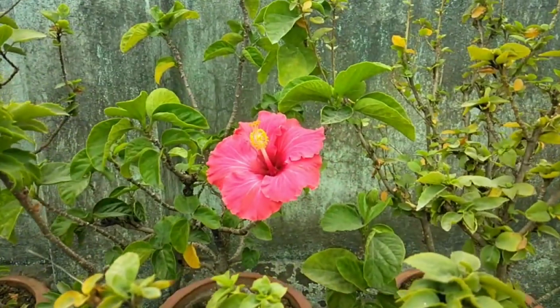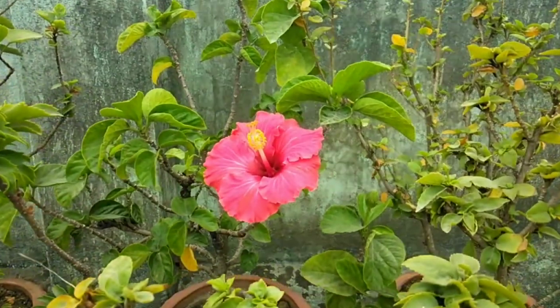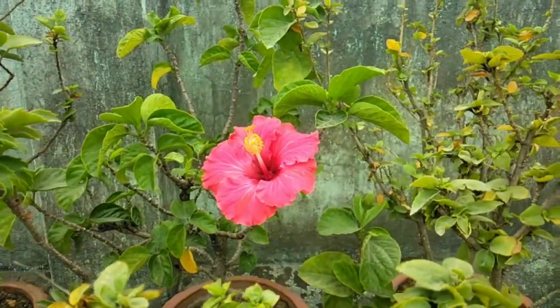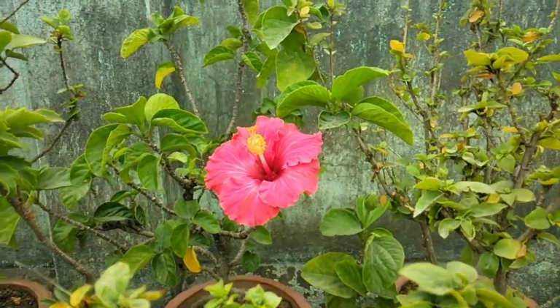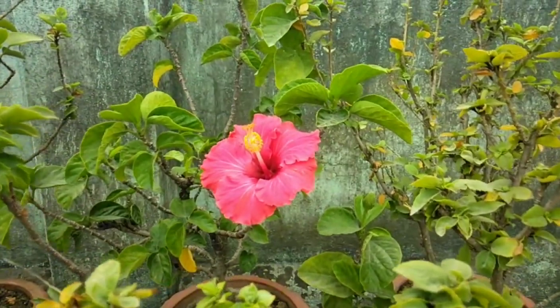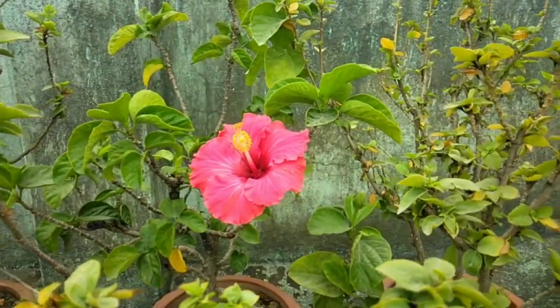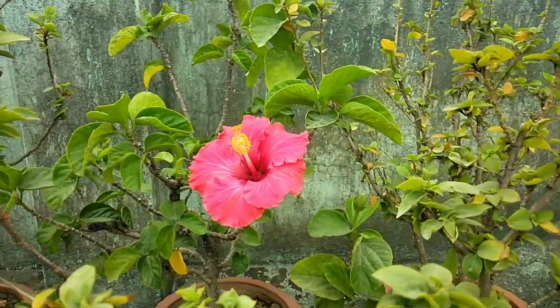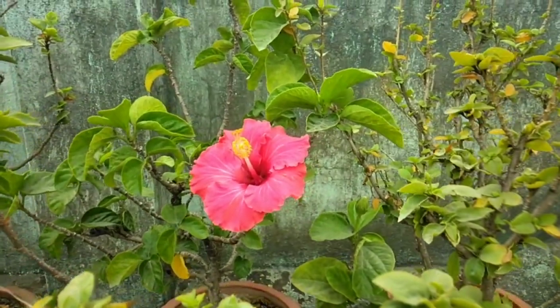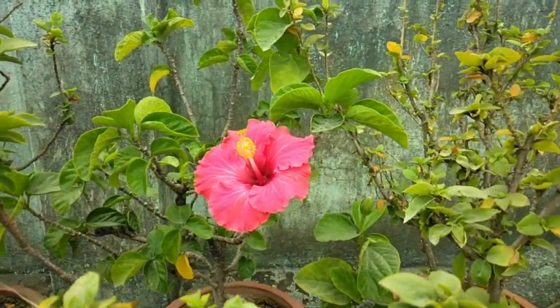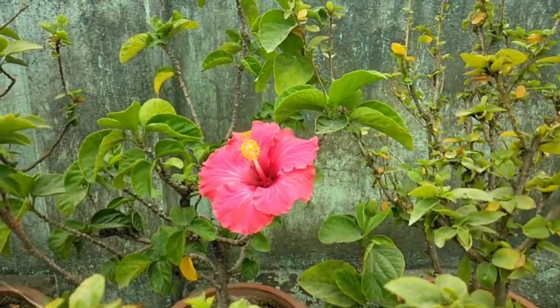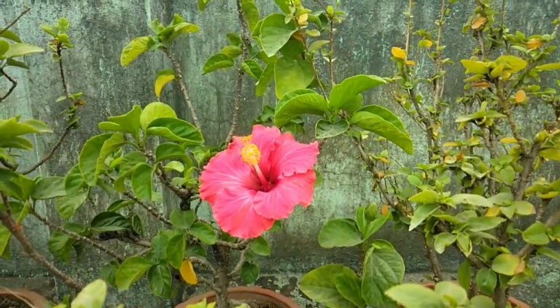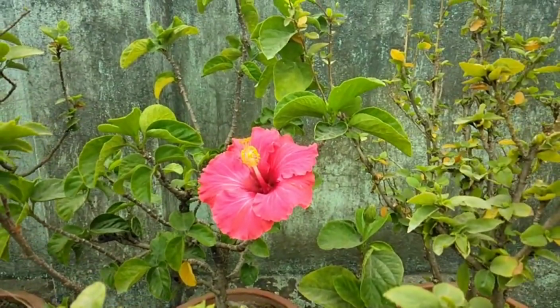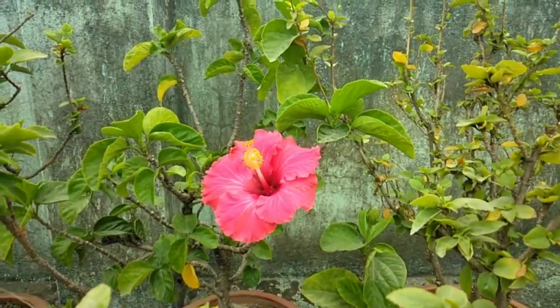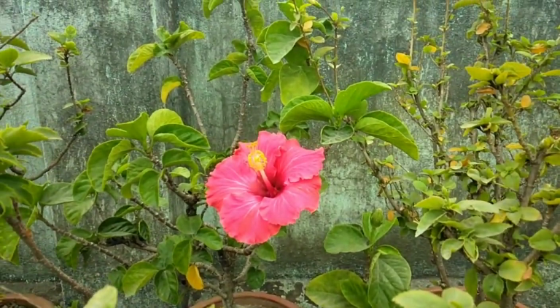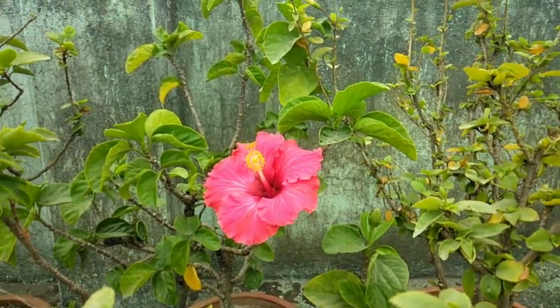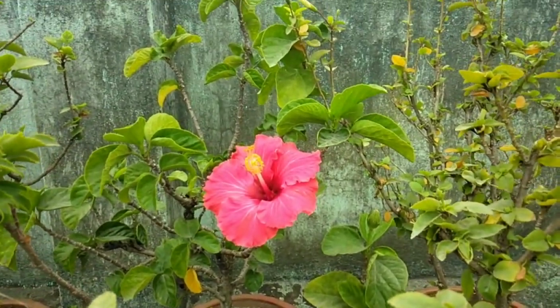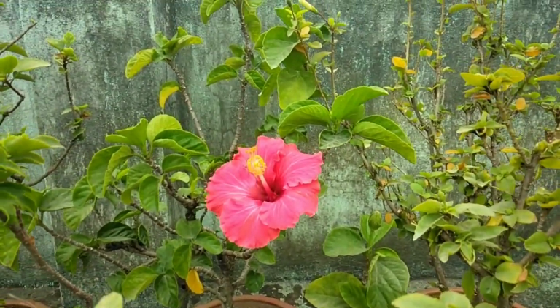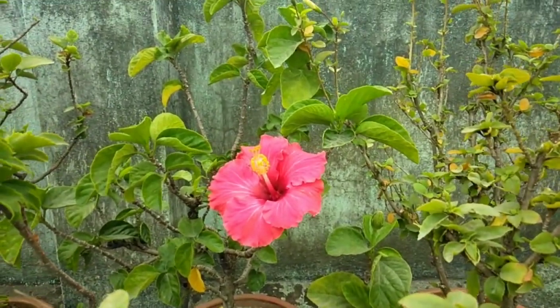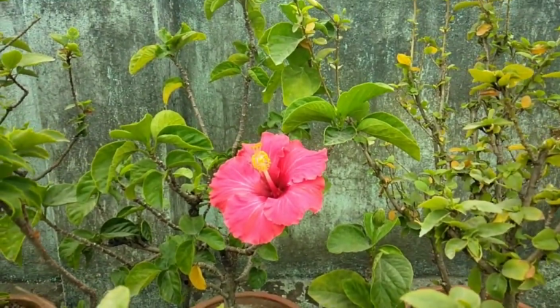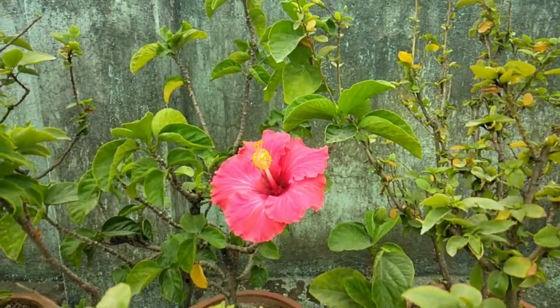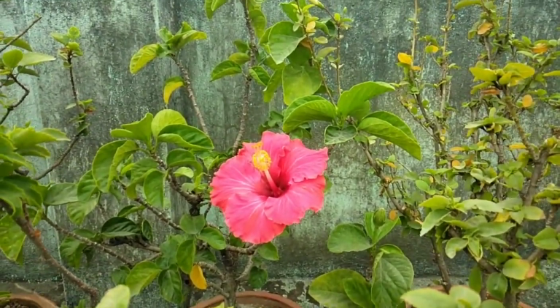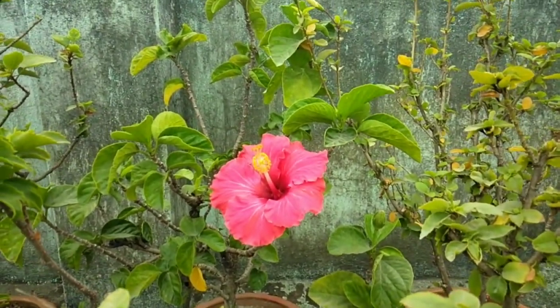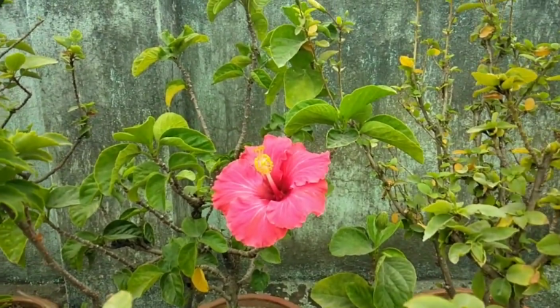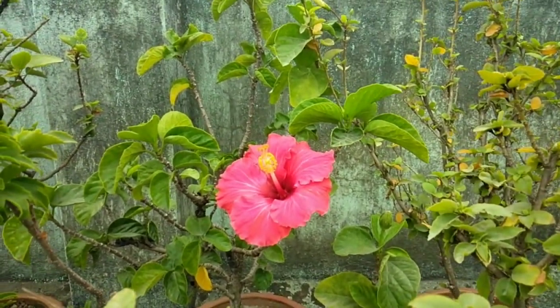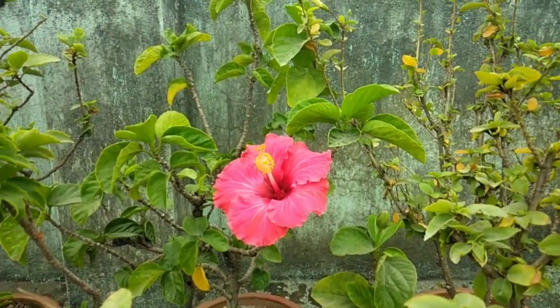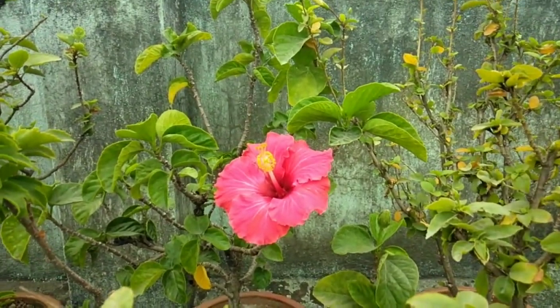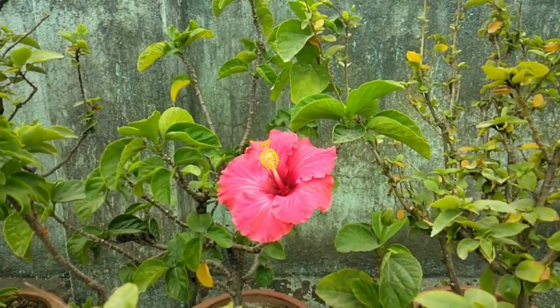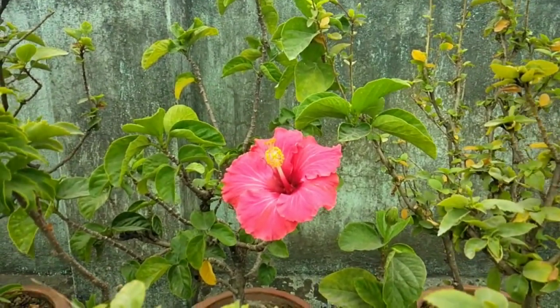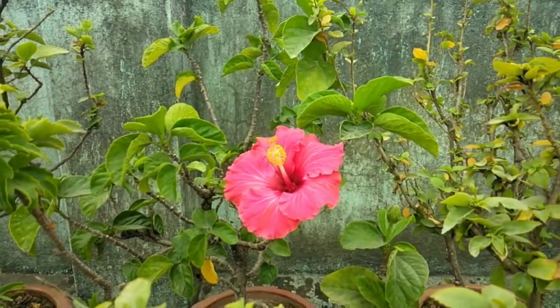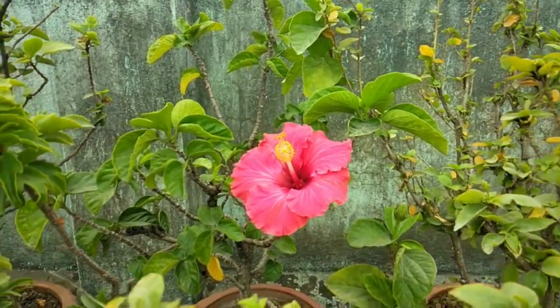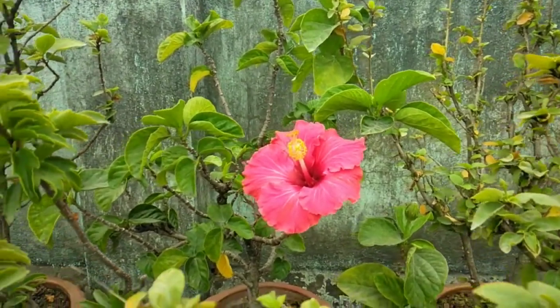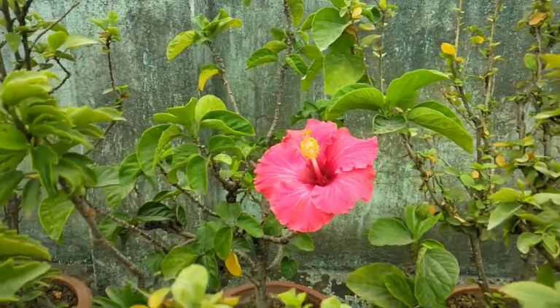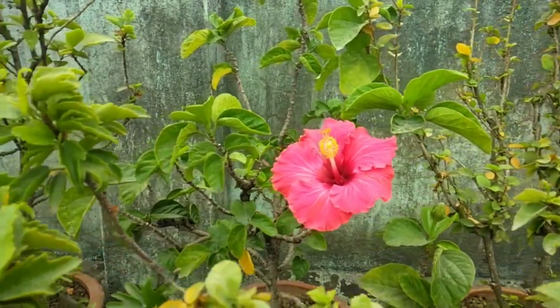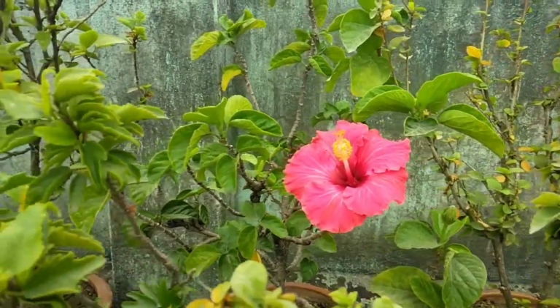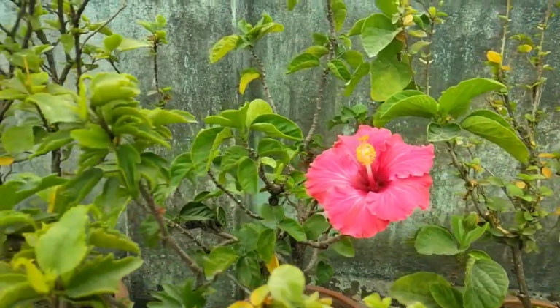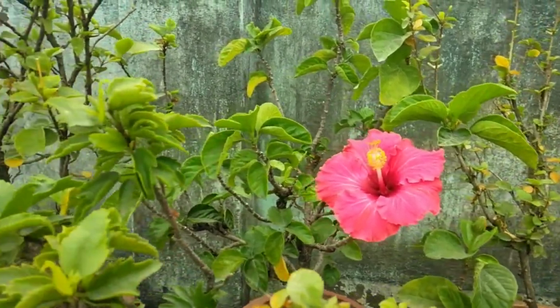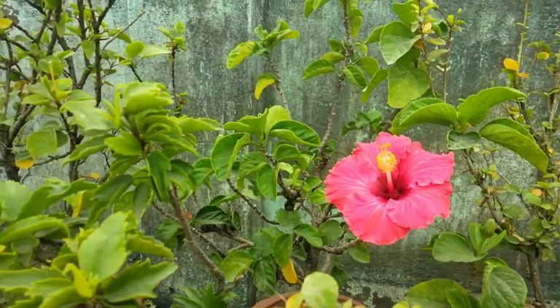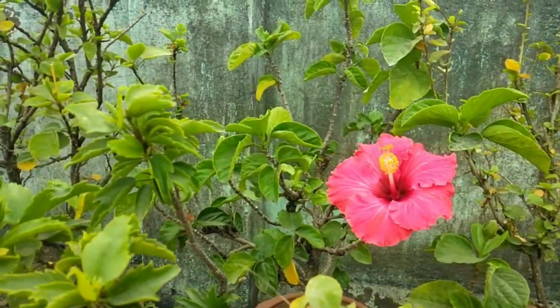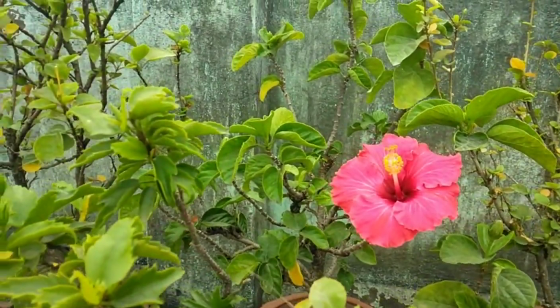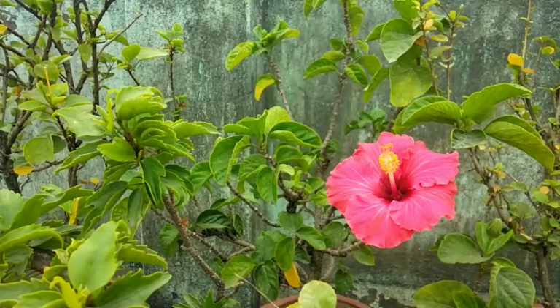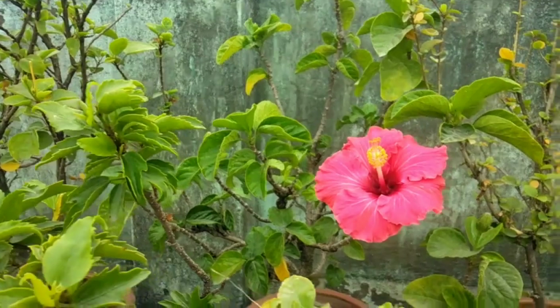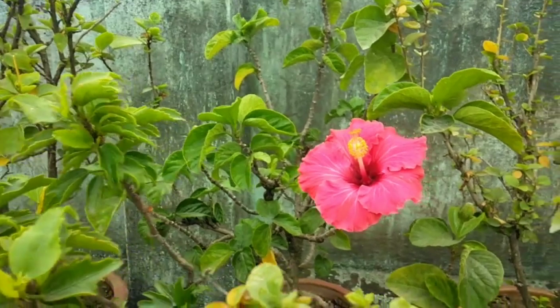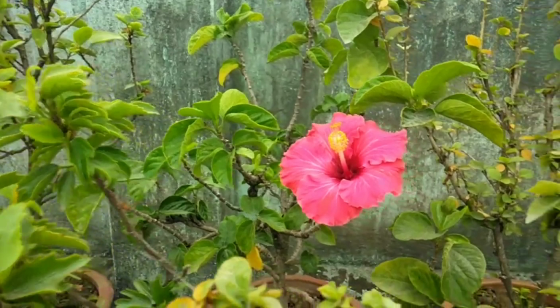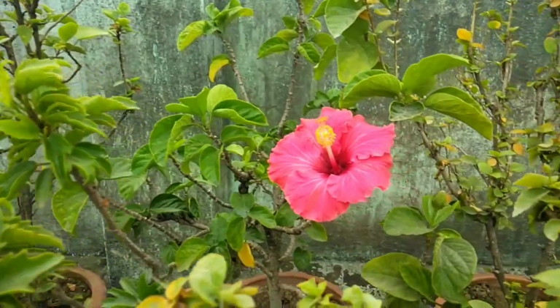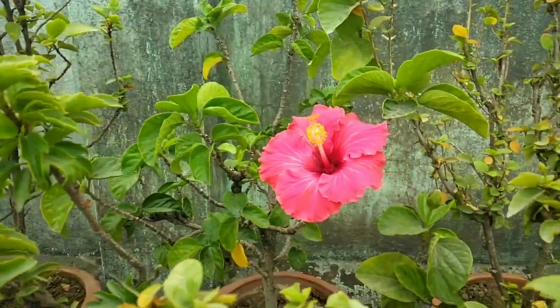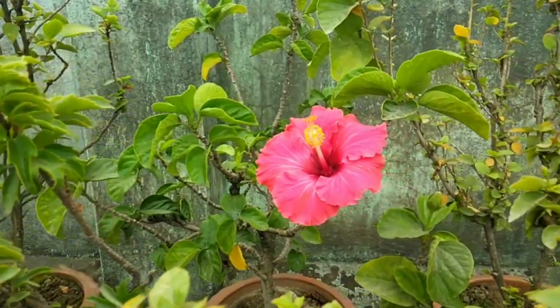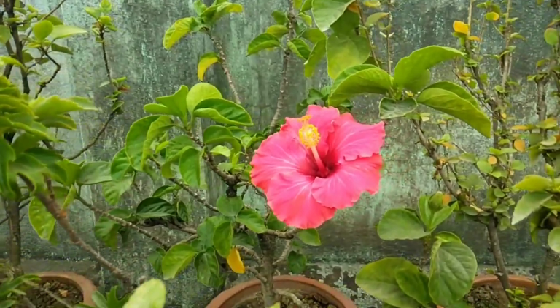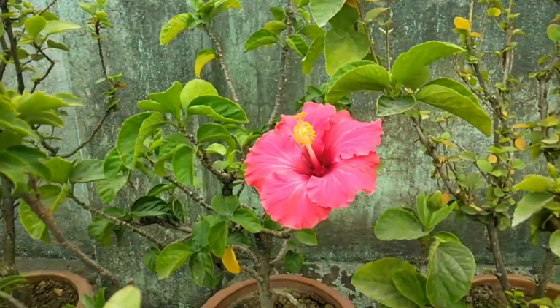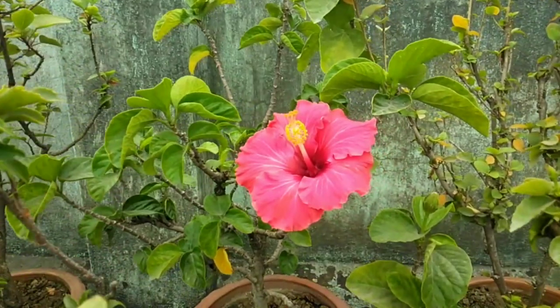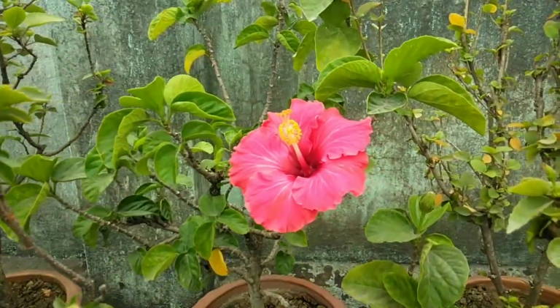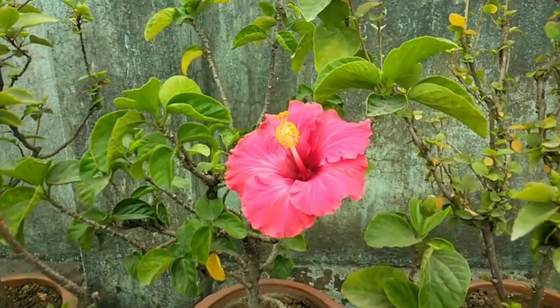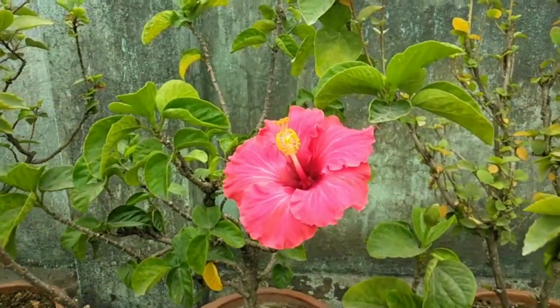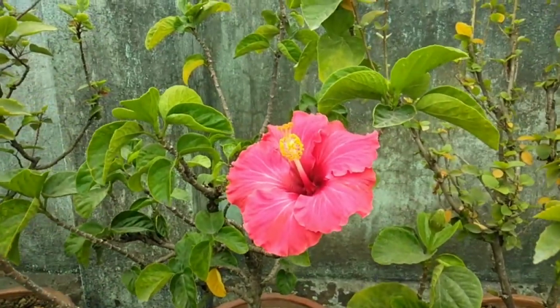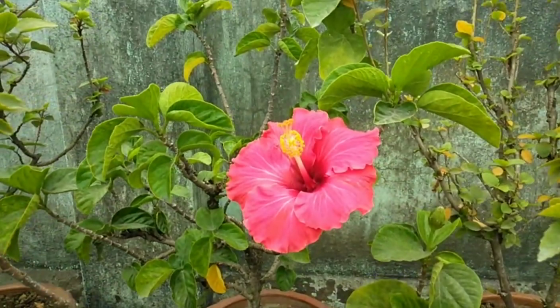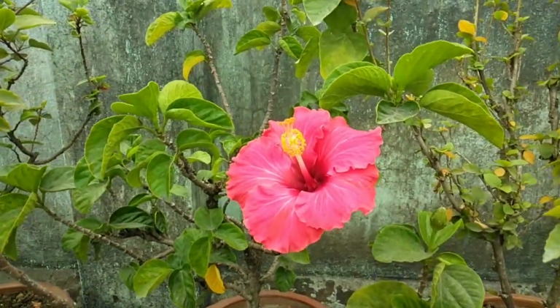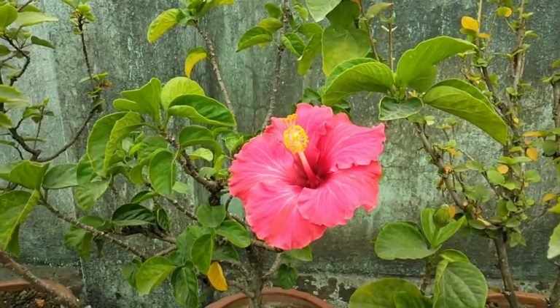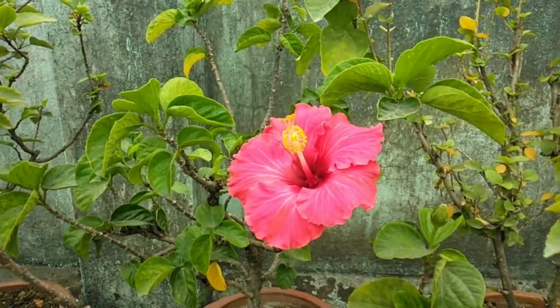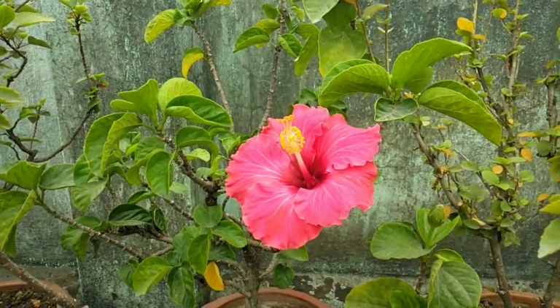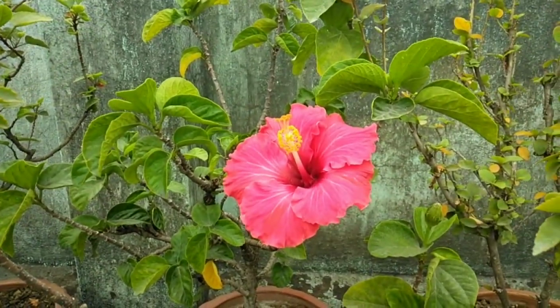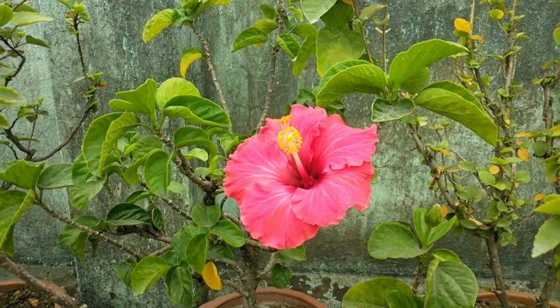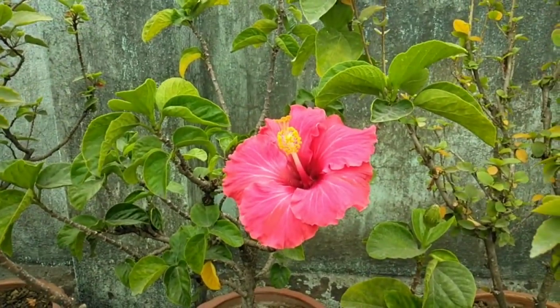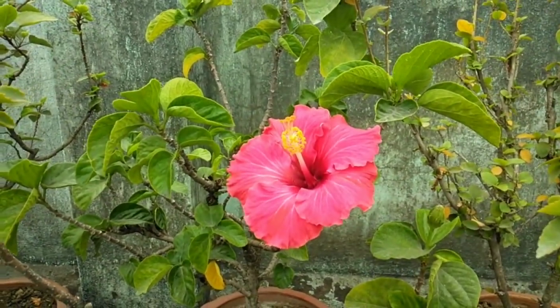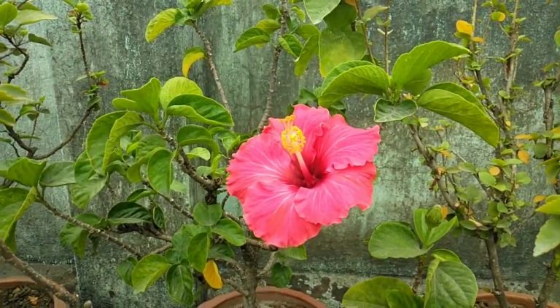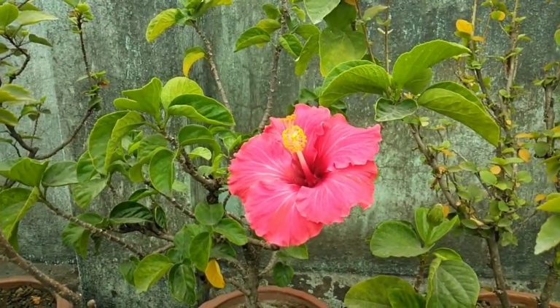The little flowers are coming from the tree, all the flowers are coming from the tree. Look how beautiful it is, going to the tree.